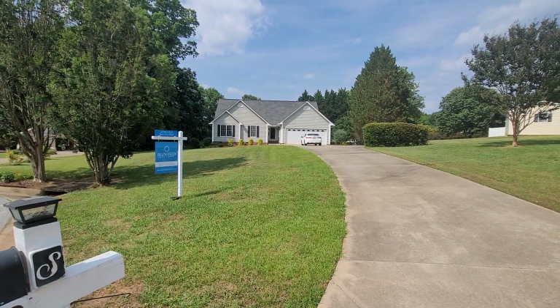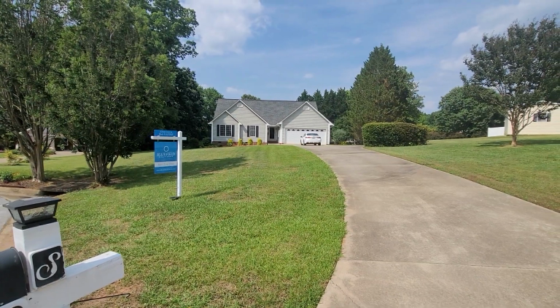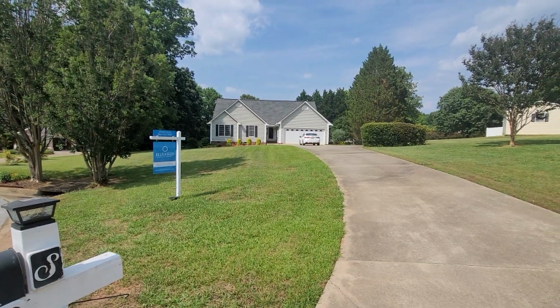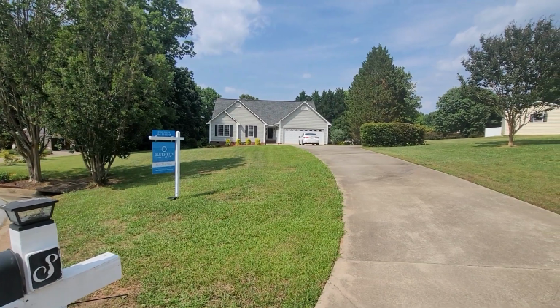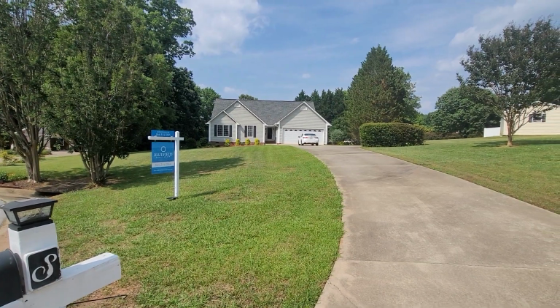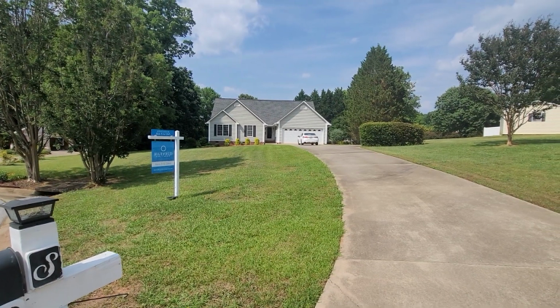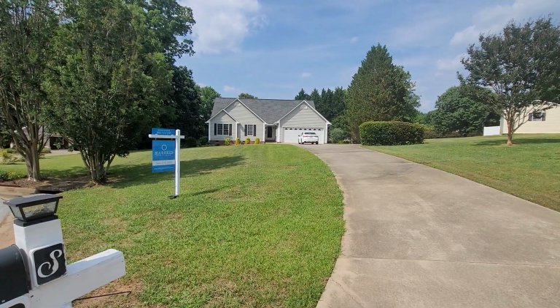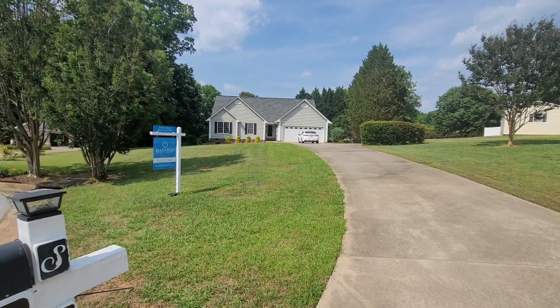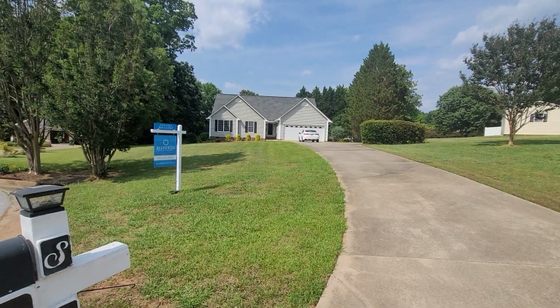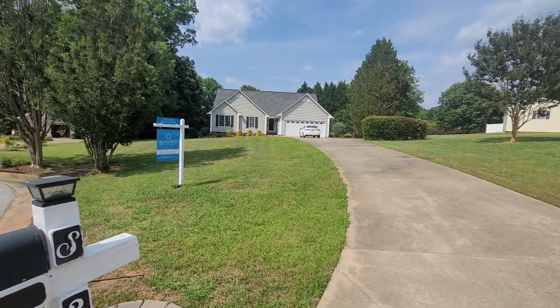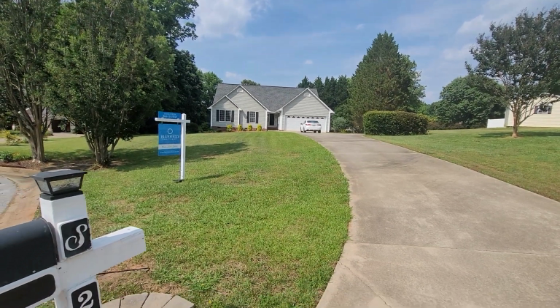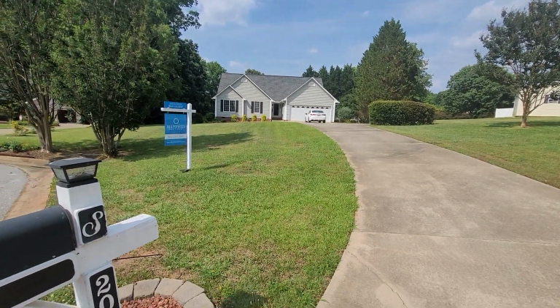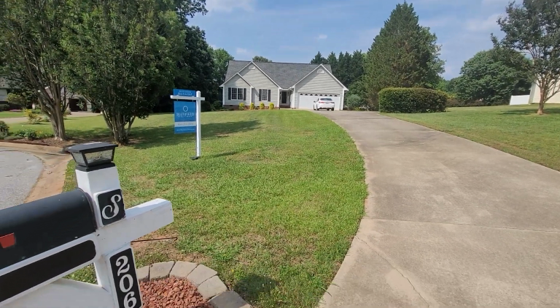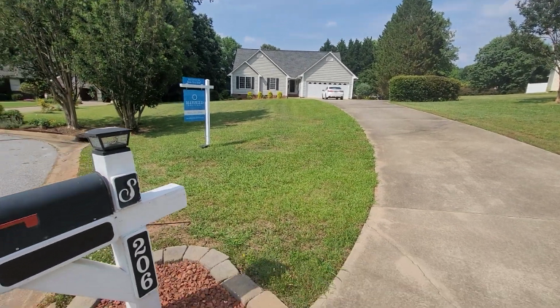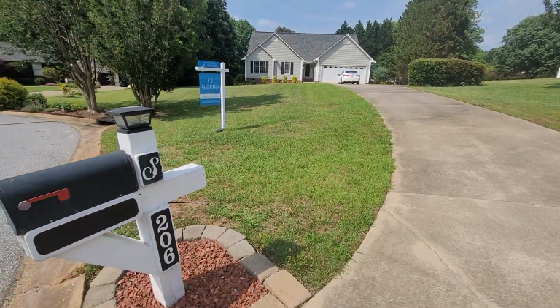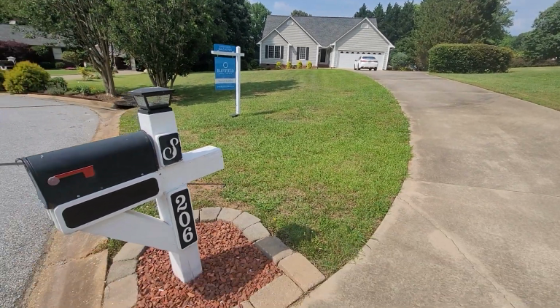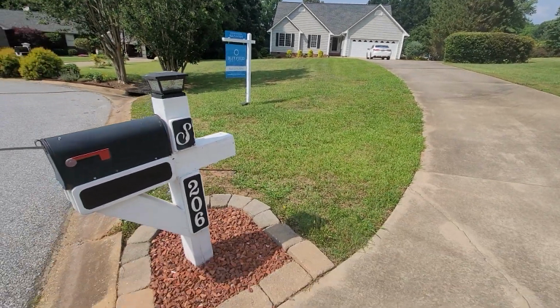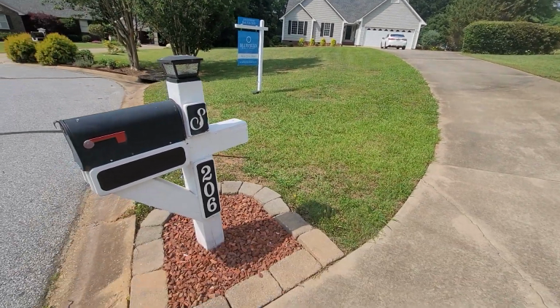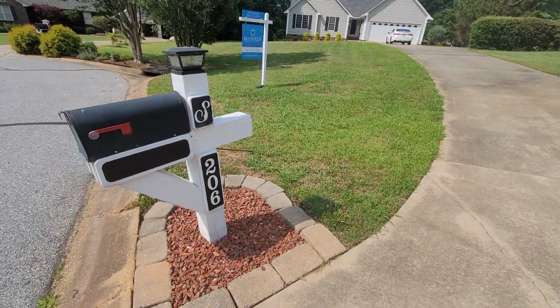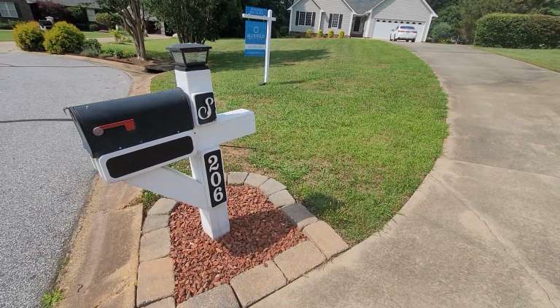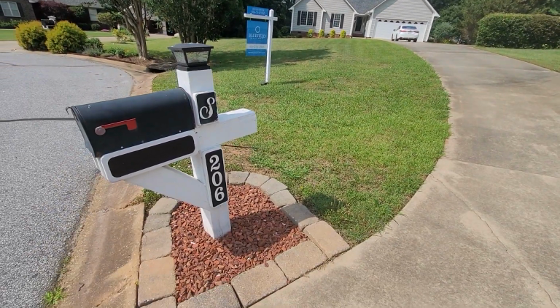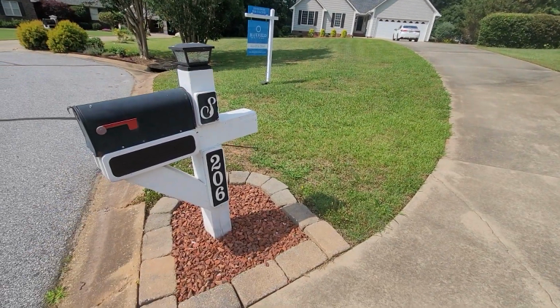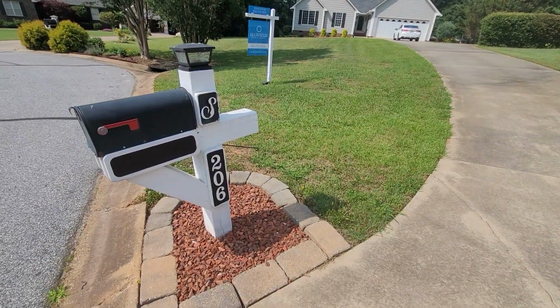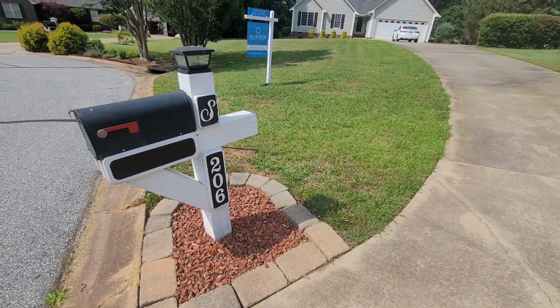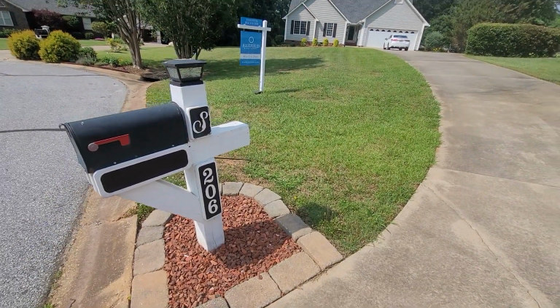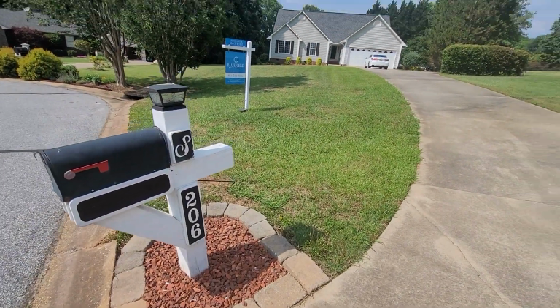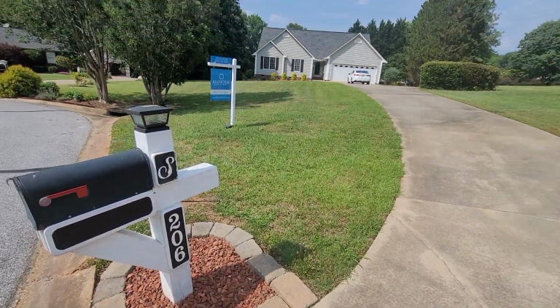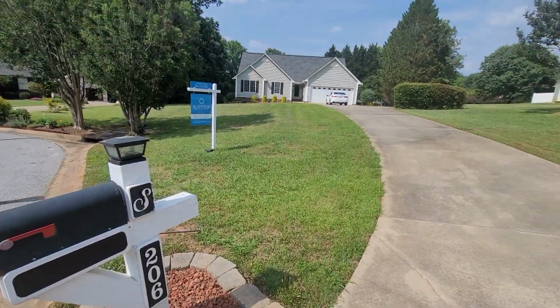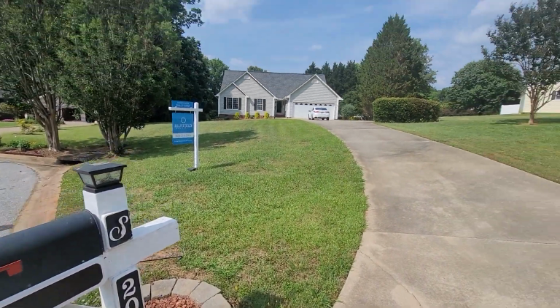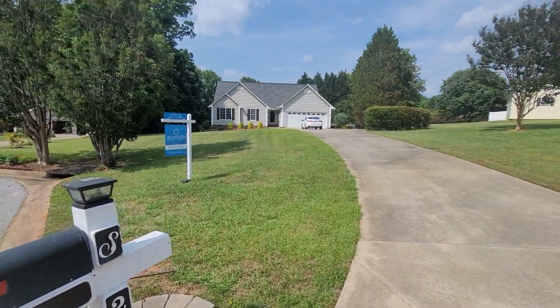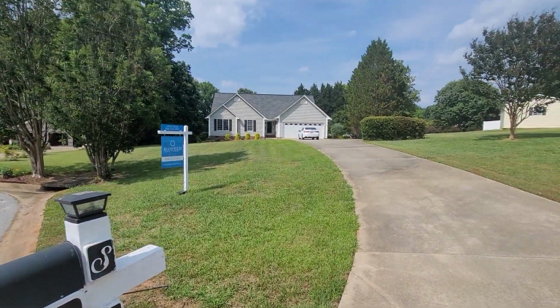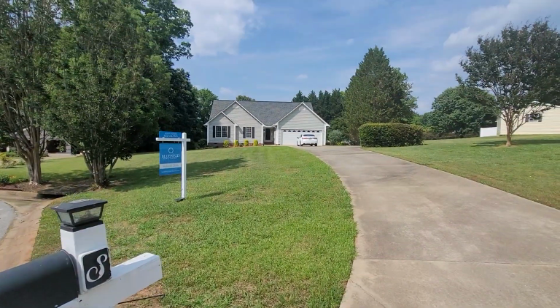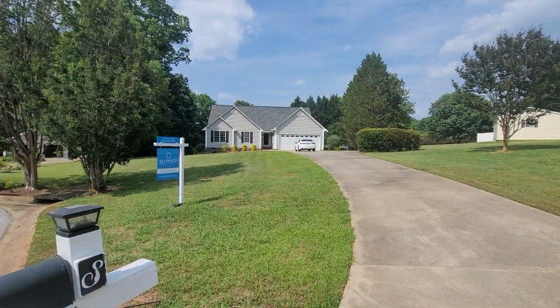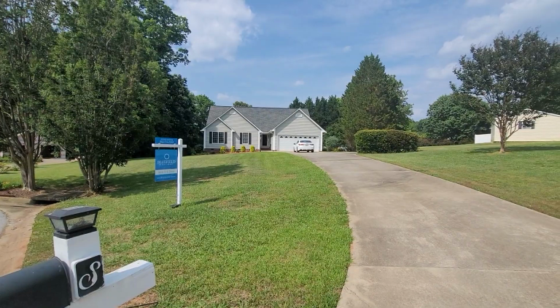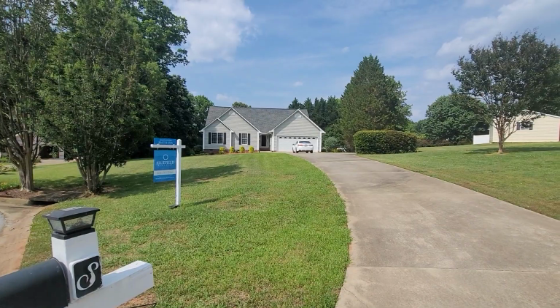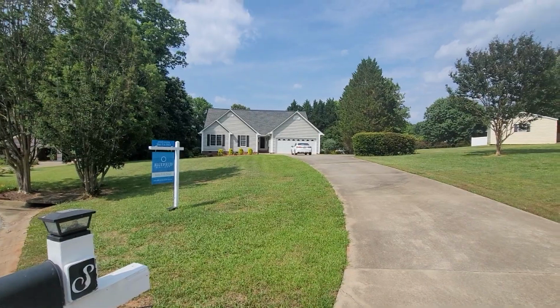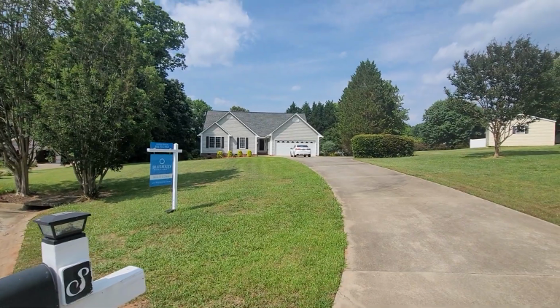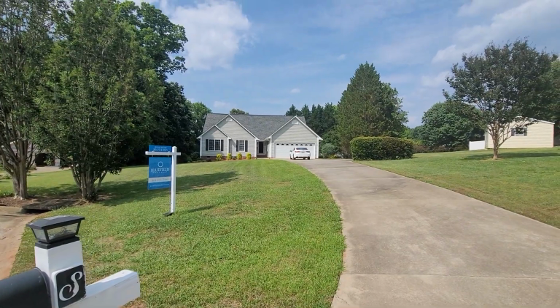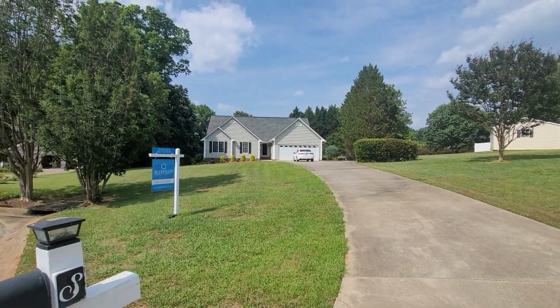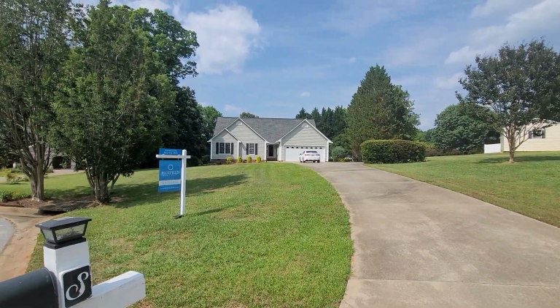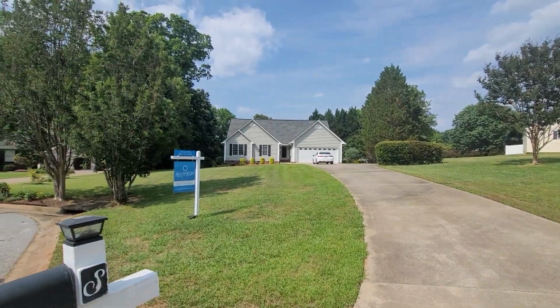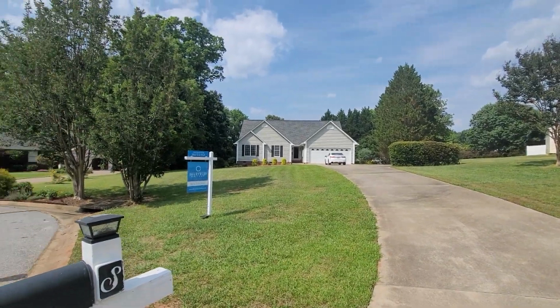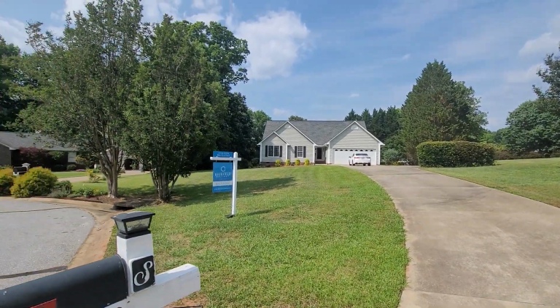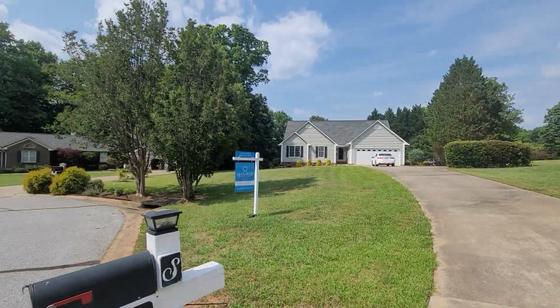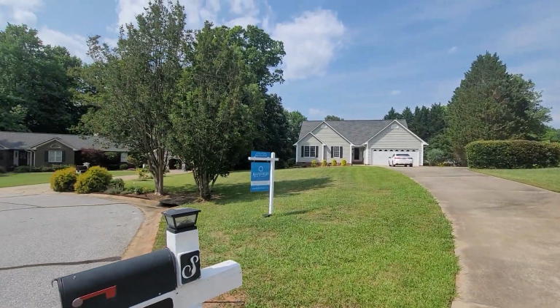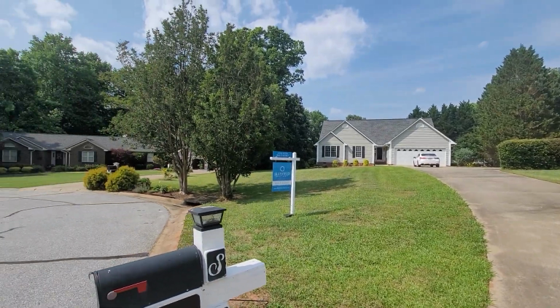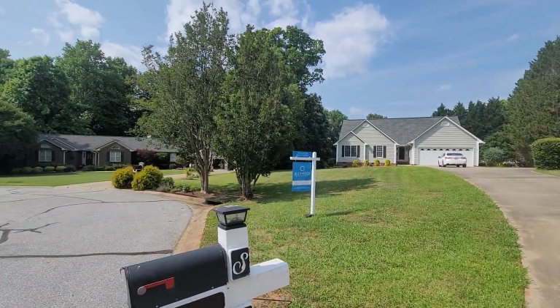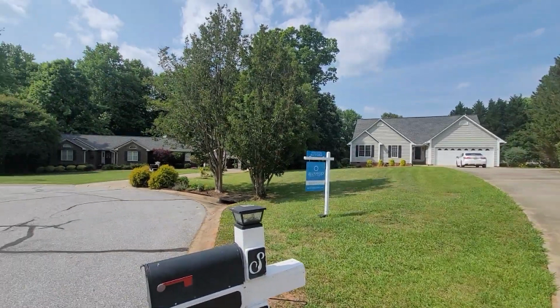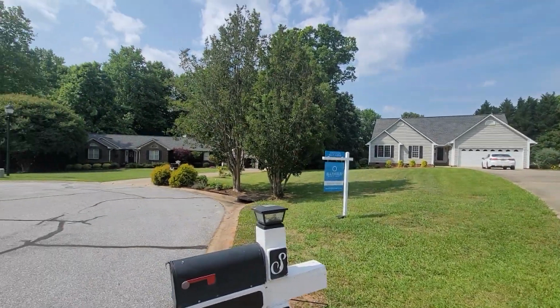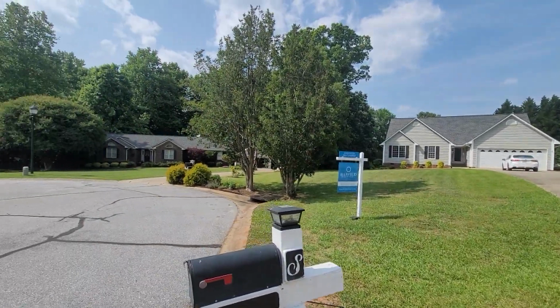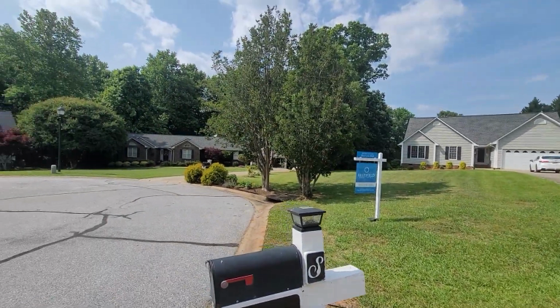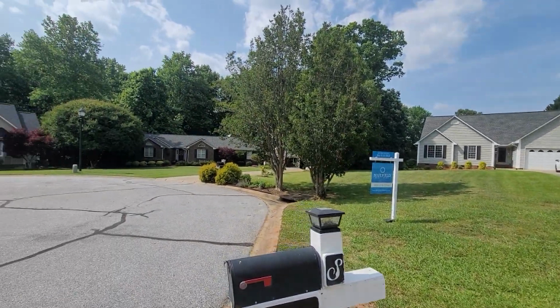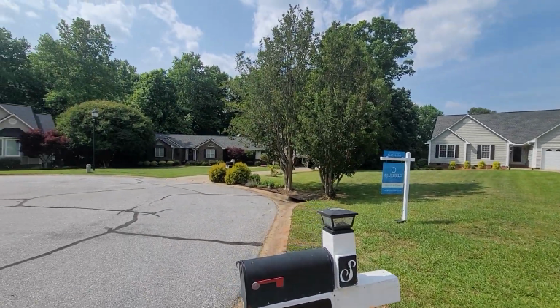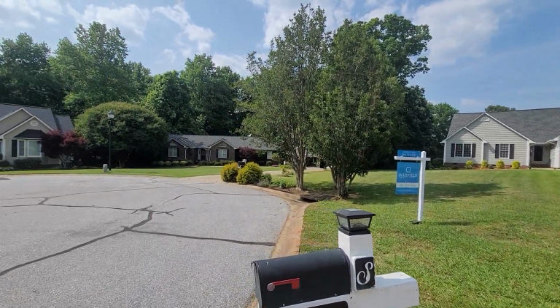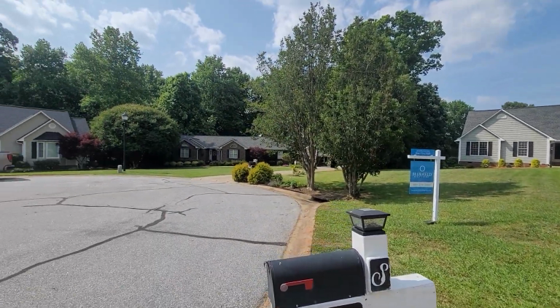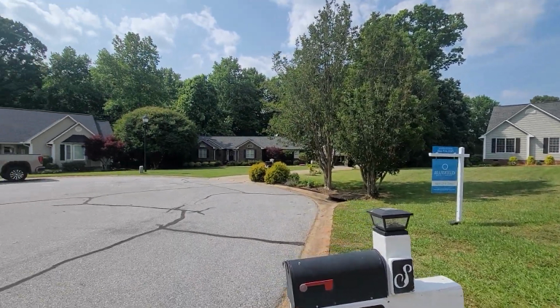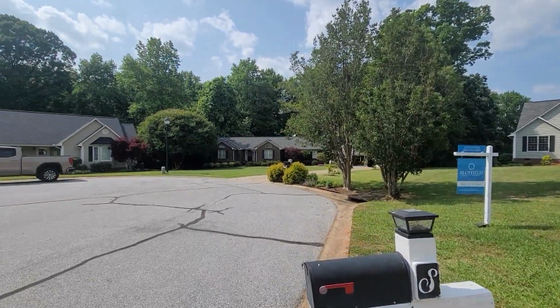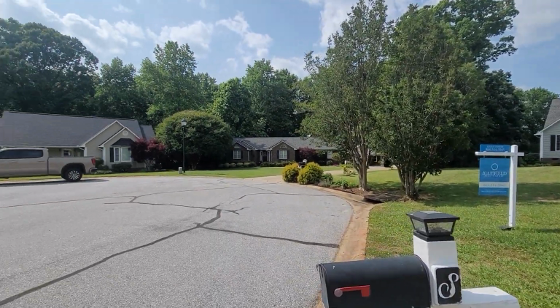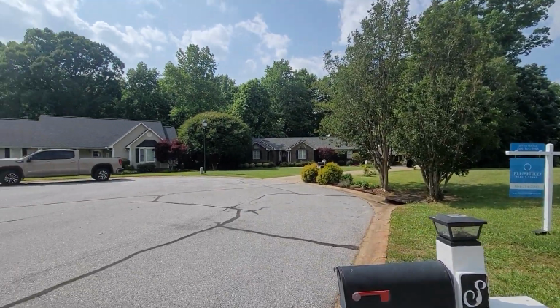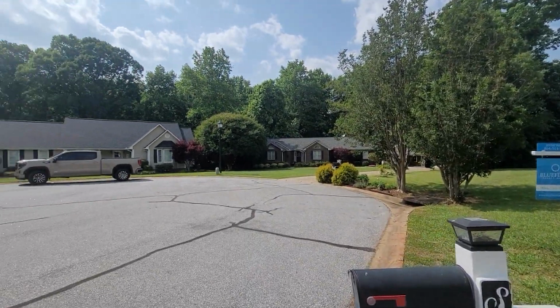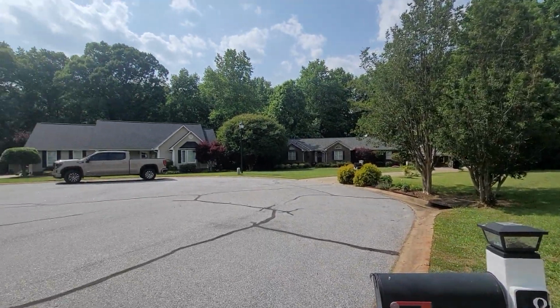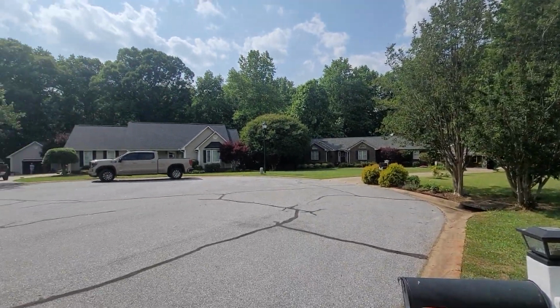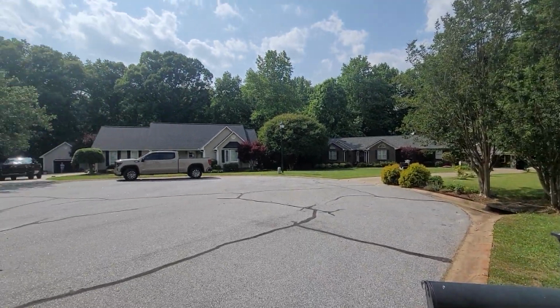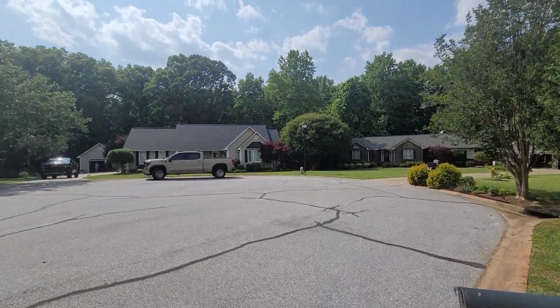Alright, so here we are in front of 206 Windbrook. This is in the Shaliford subdivision.